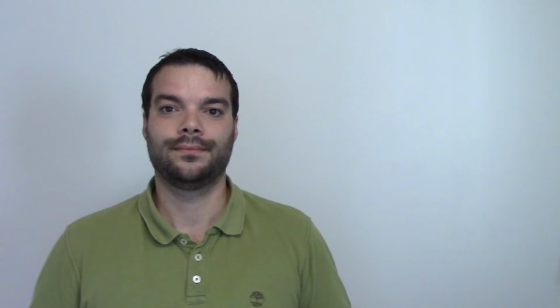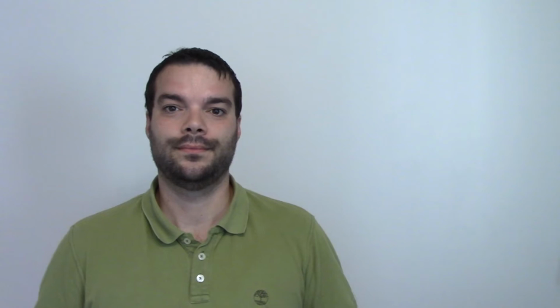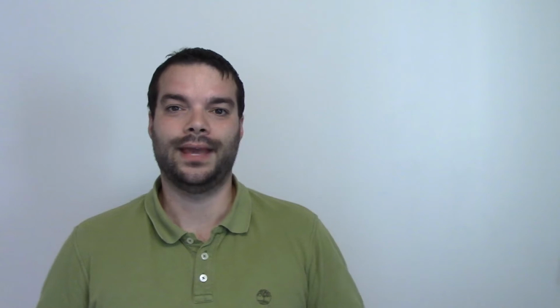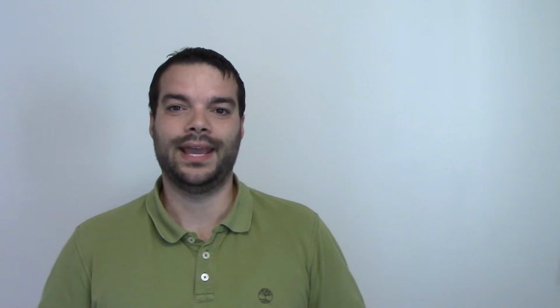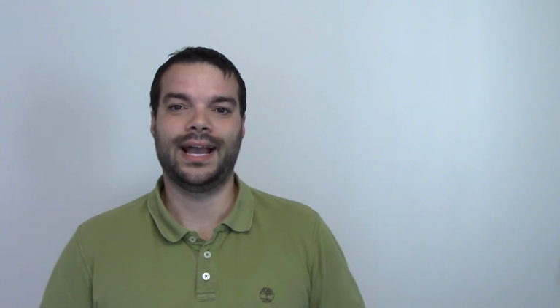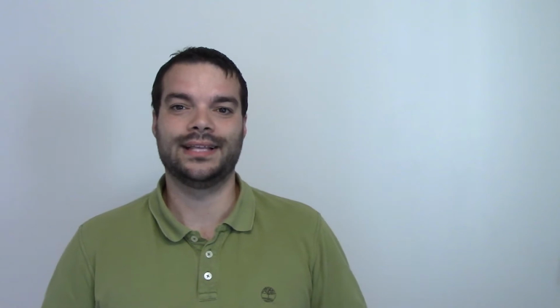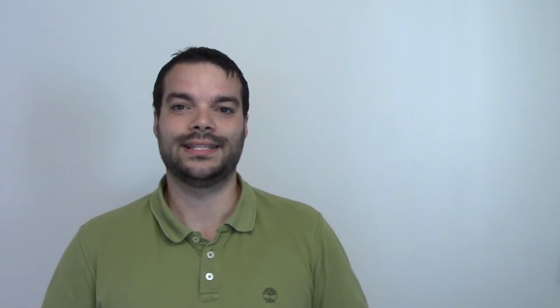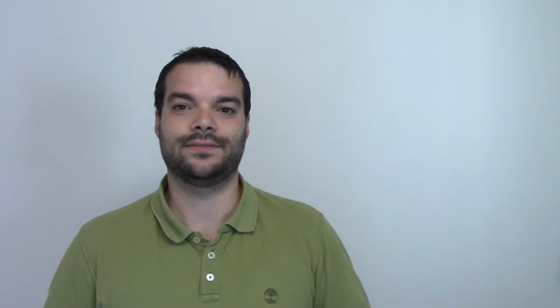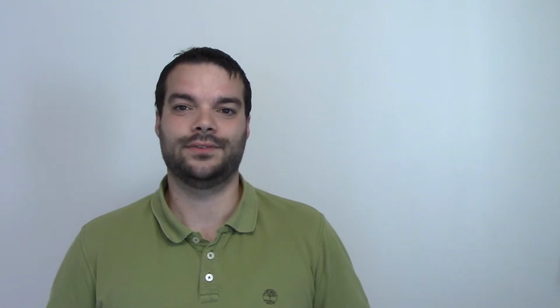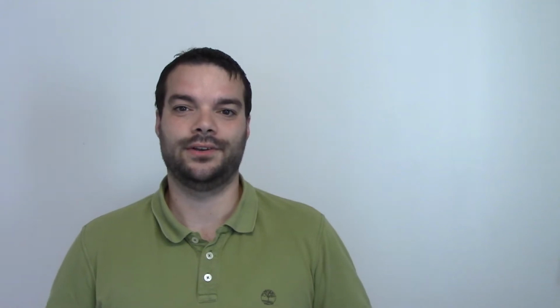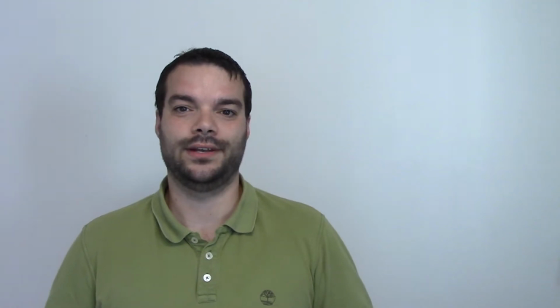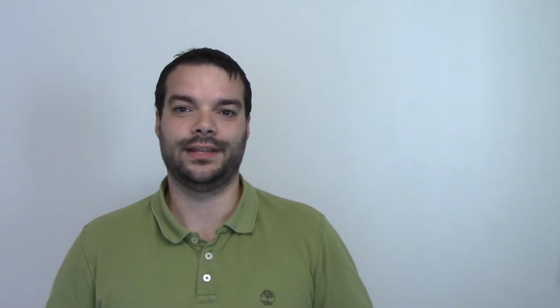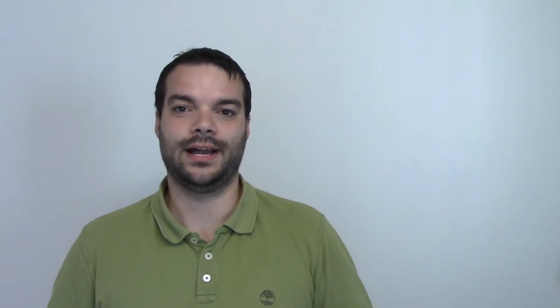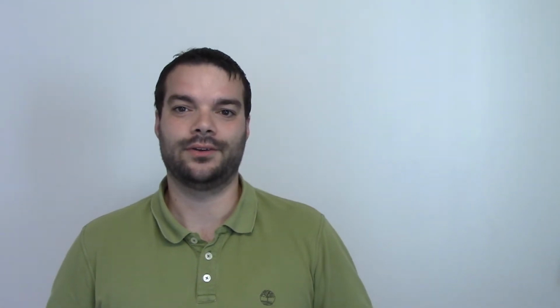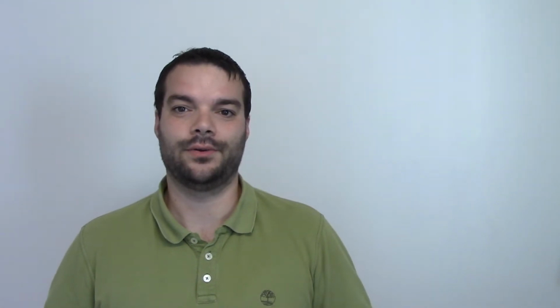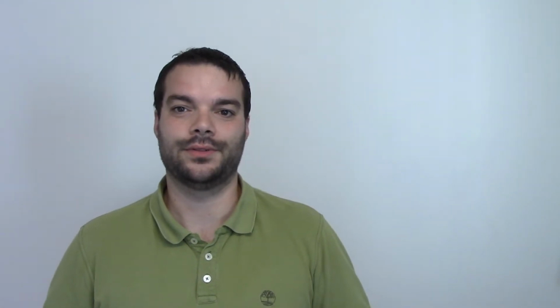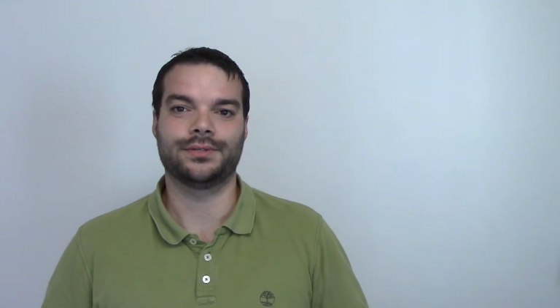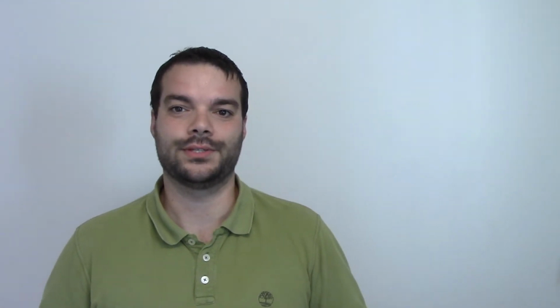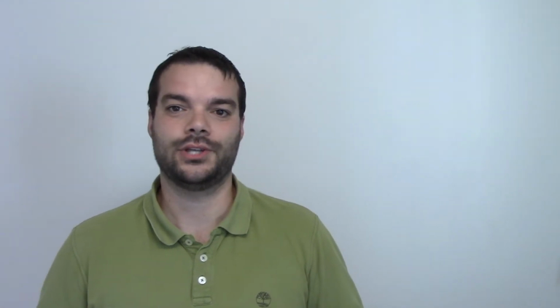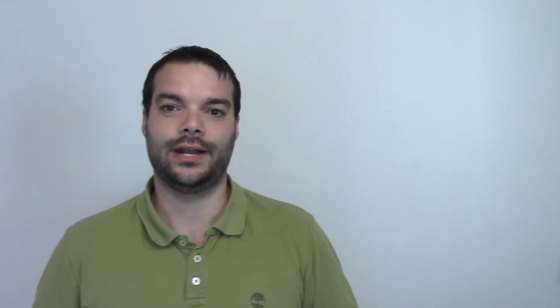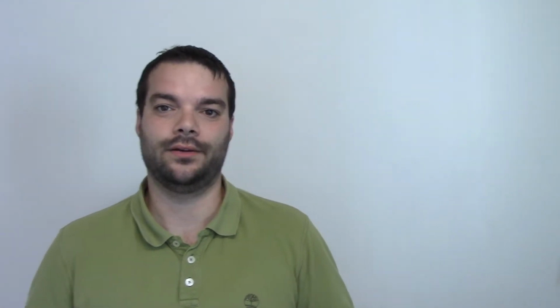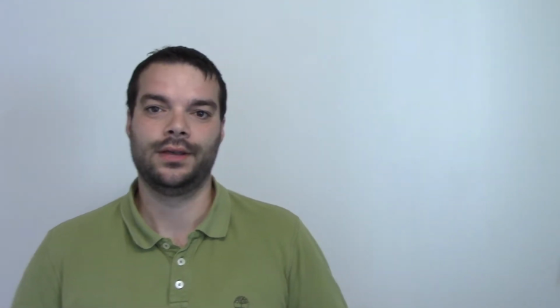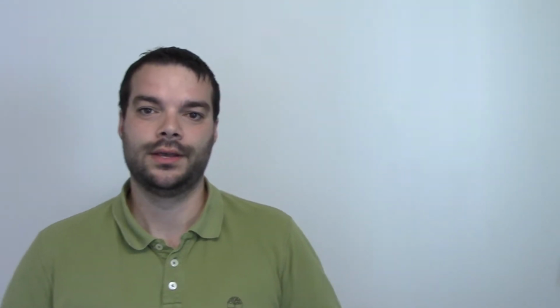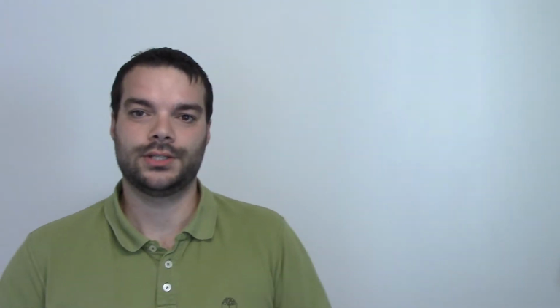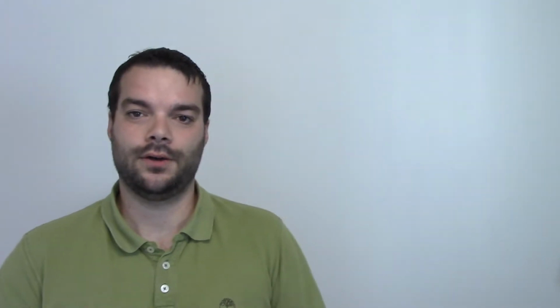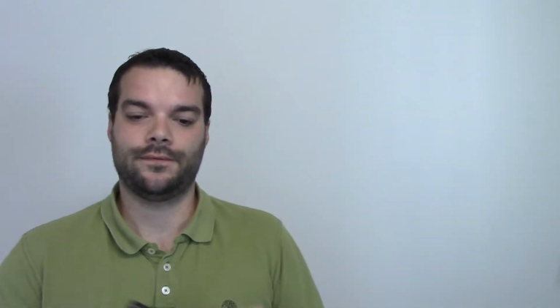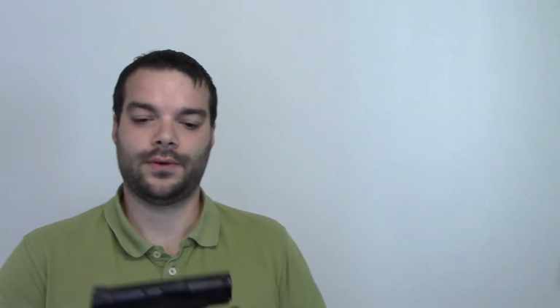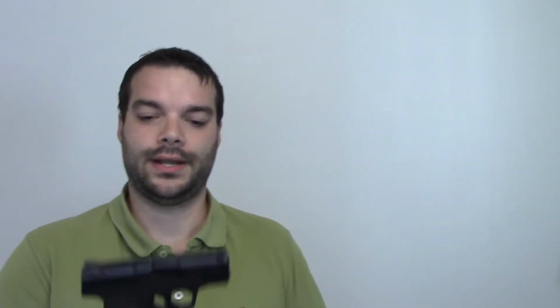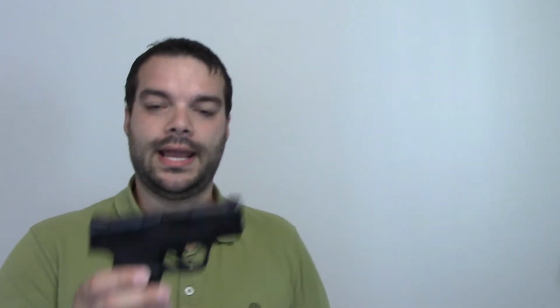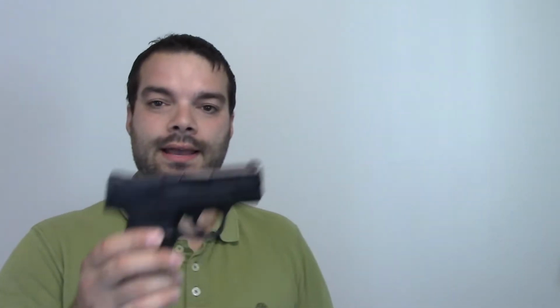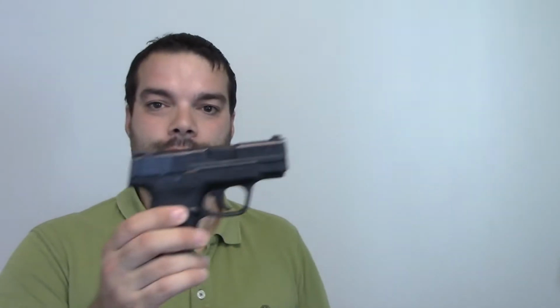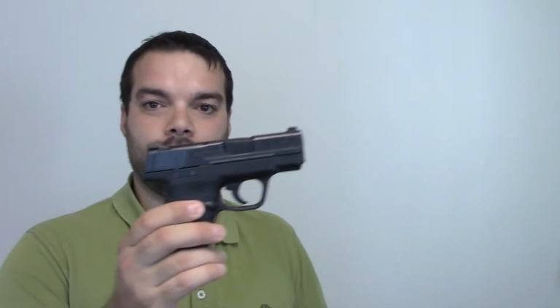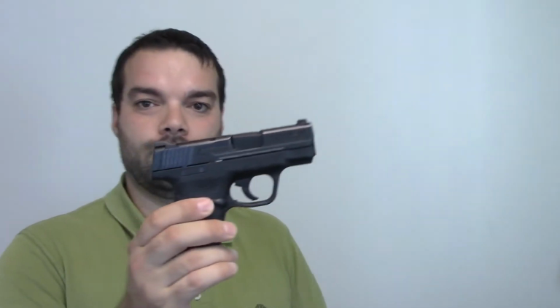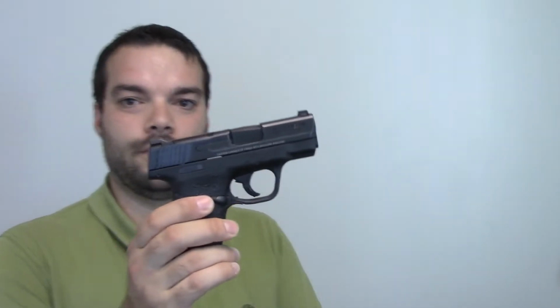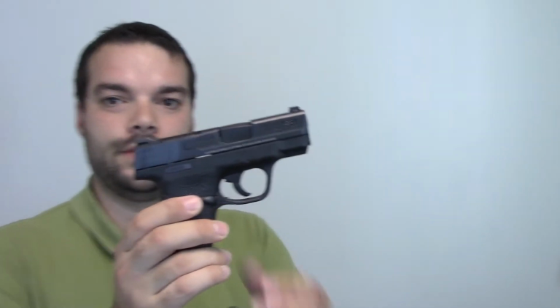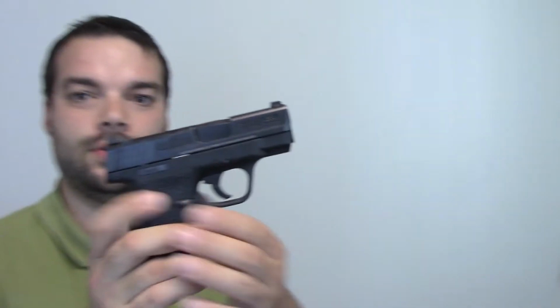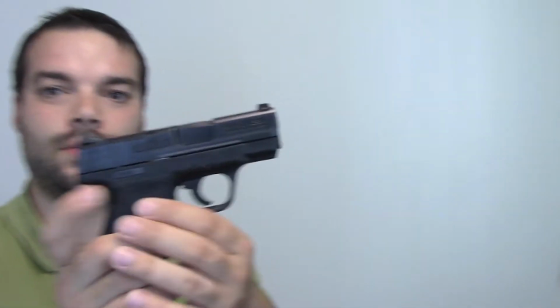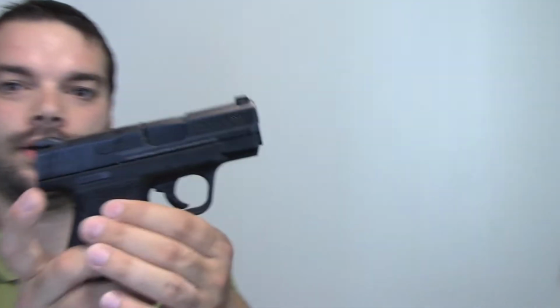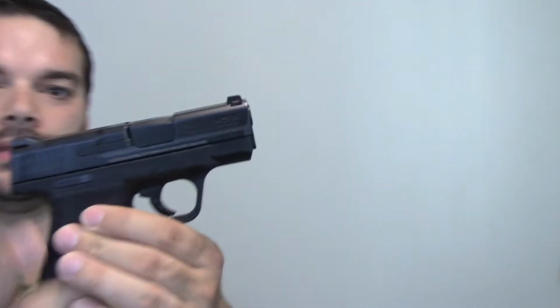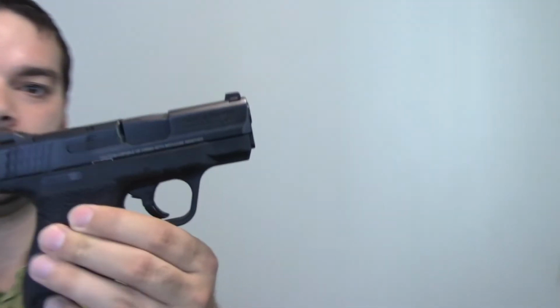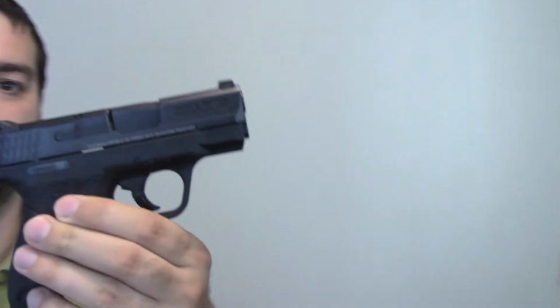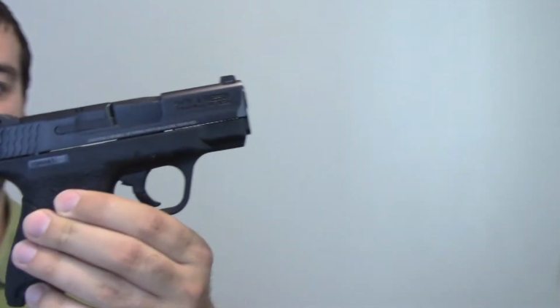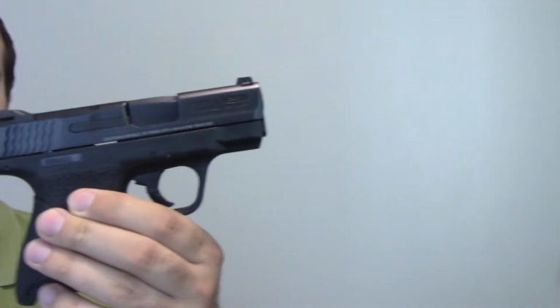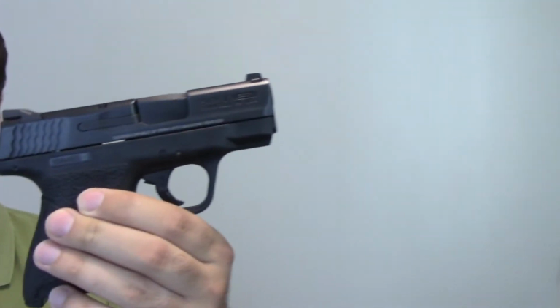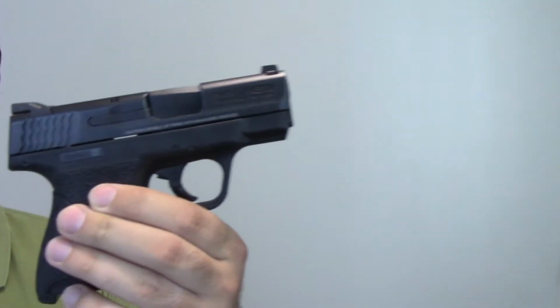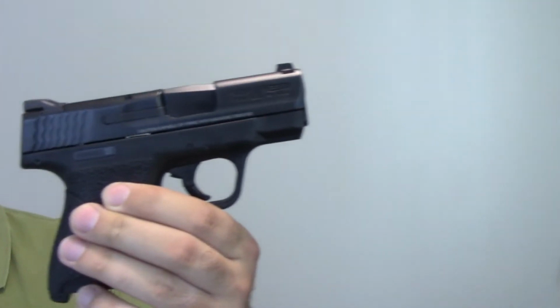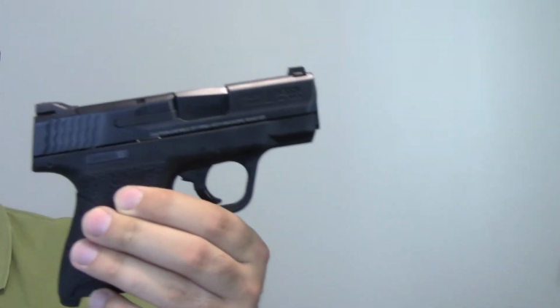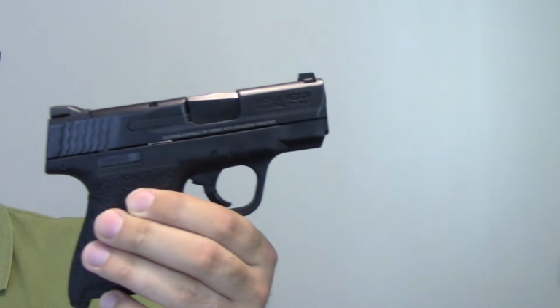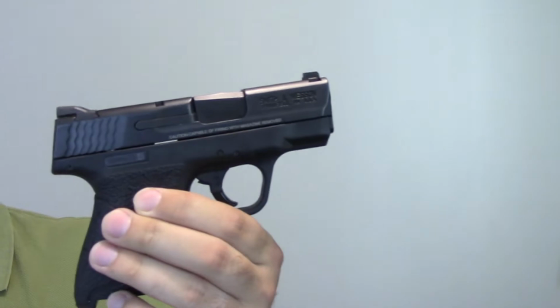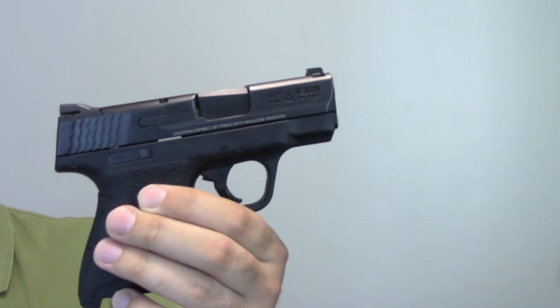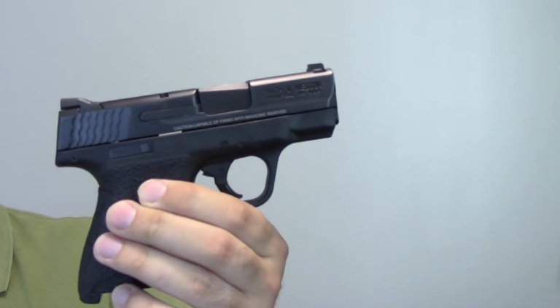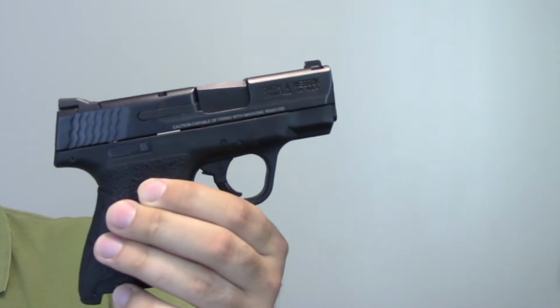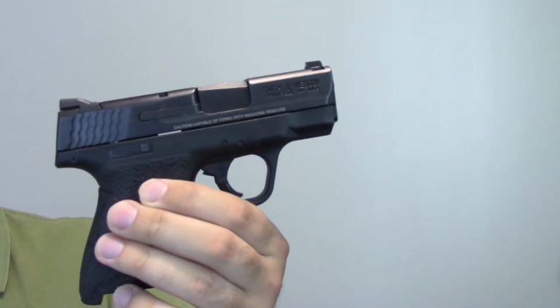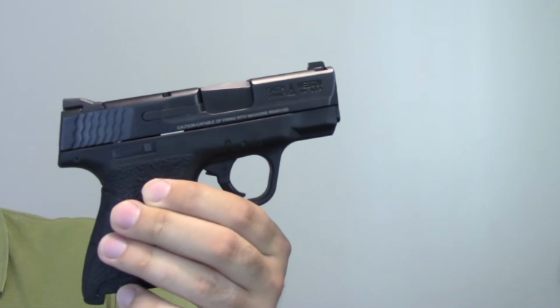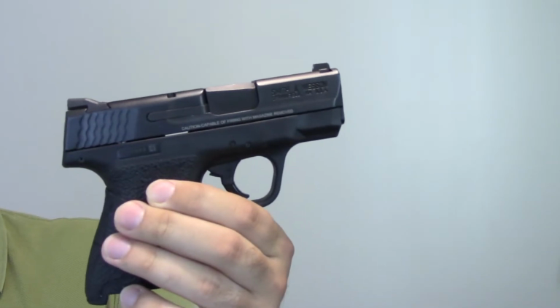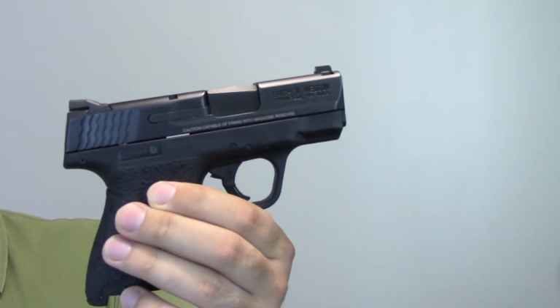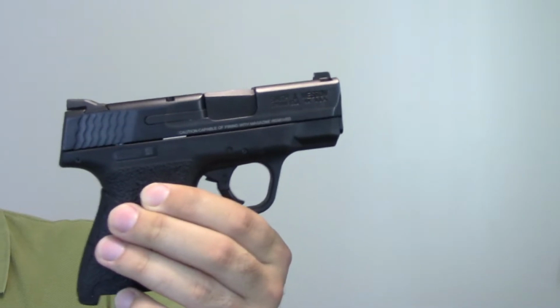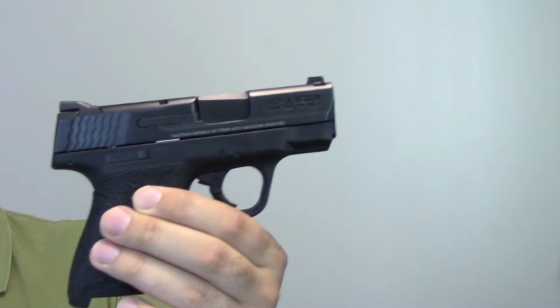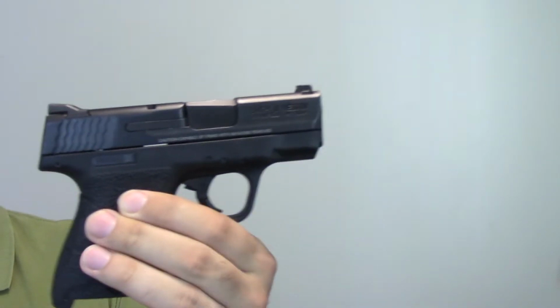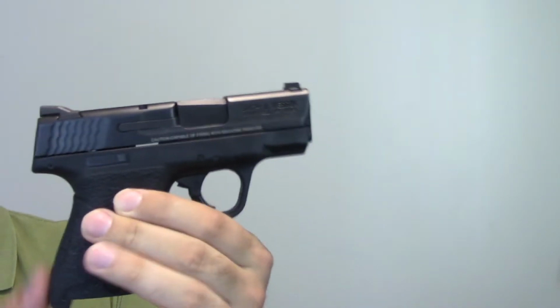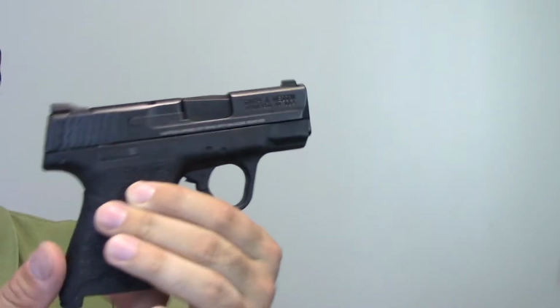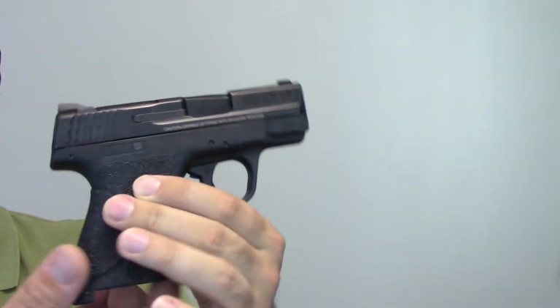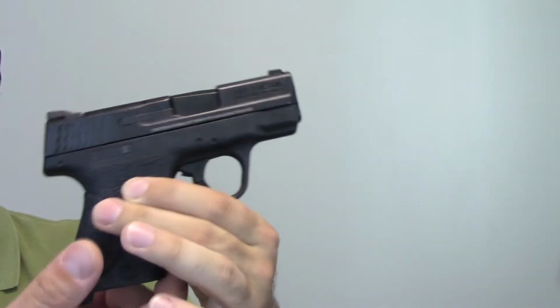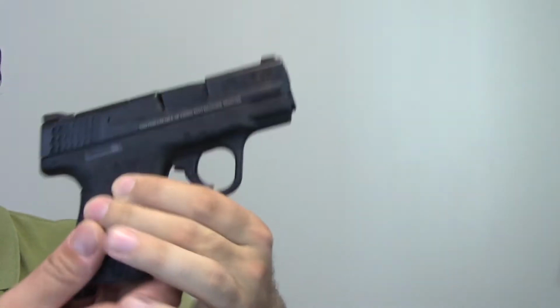Hey guys, thanks for tuning in to the Outdoor Enthusiast channel. For today, I'm going to do a review on the Smith & Wesson M&P Shield in 9mm.